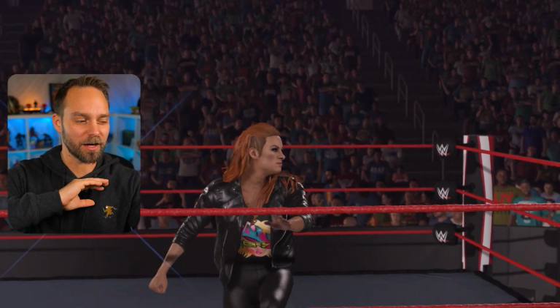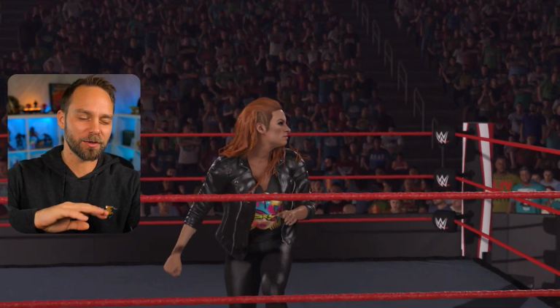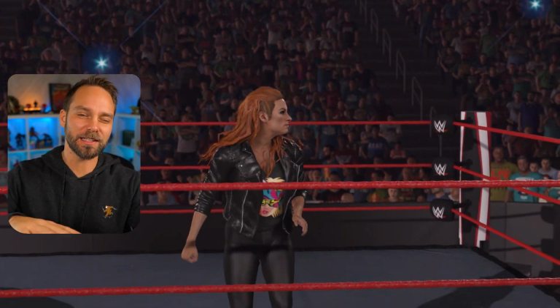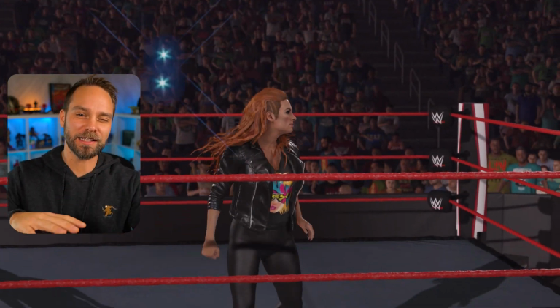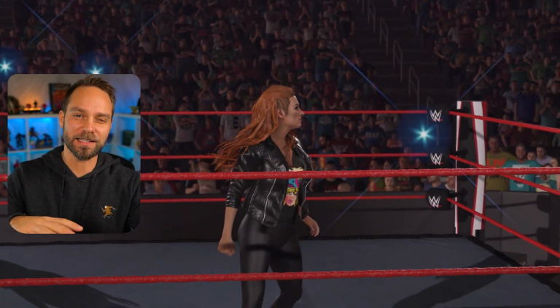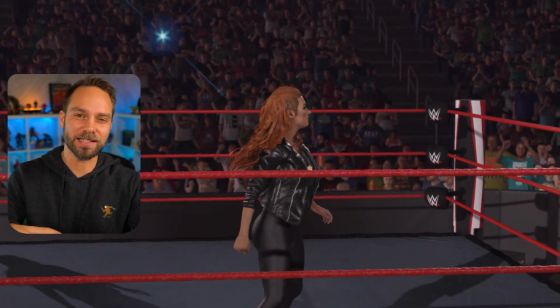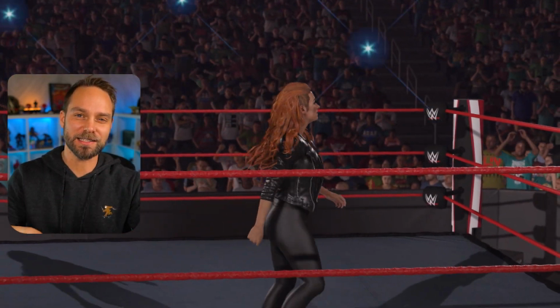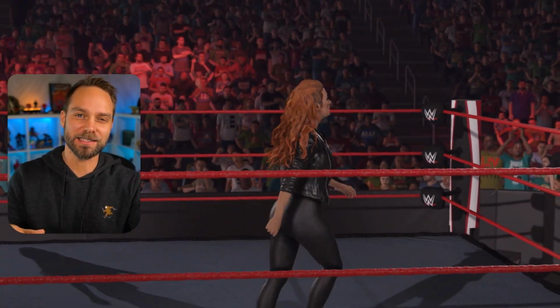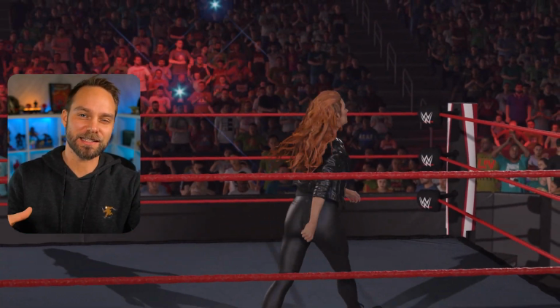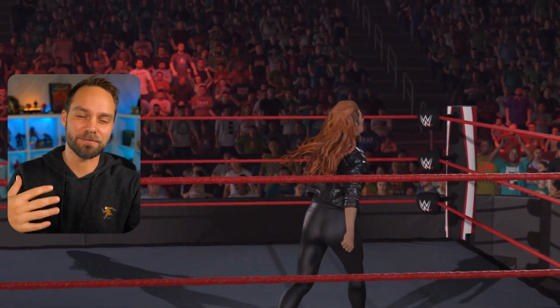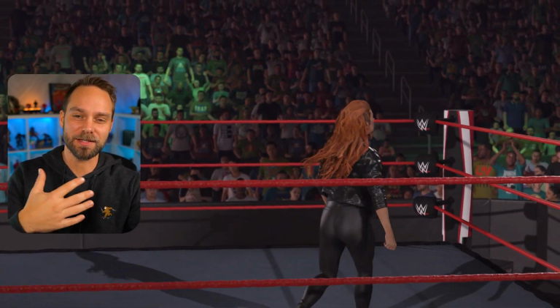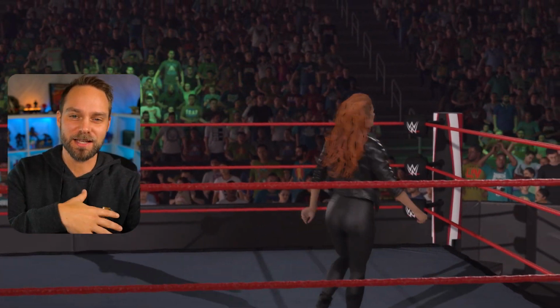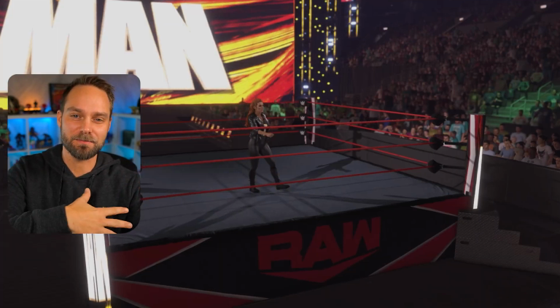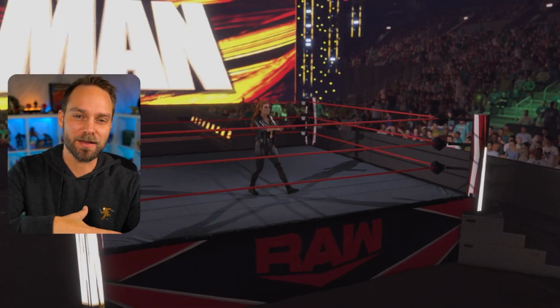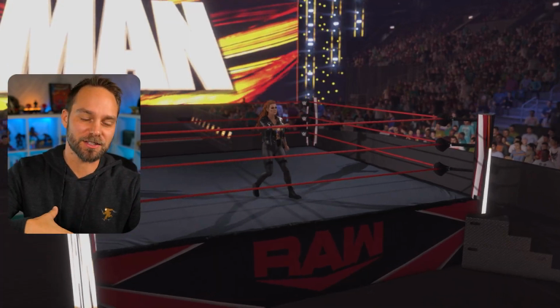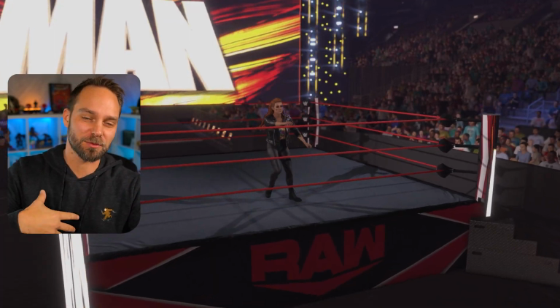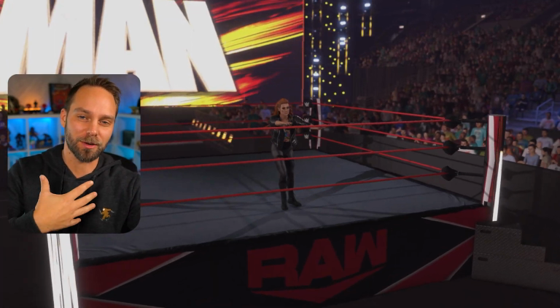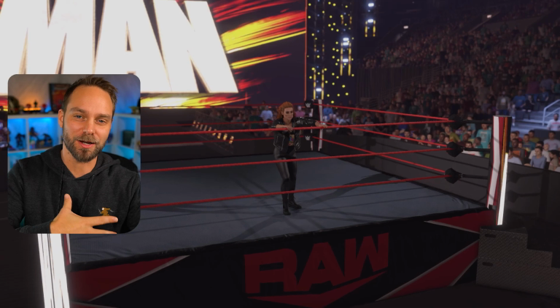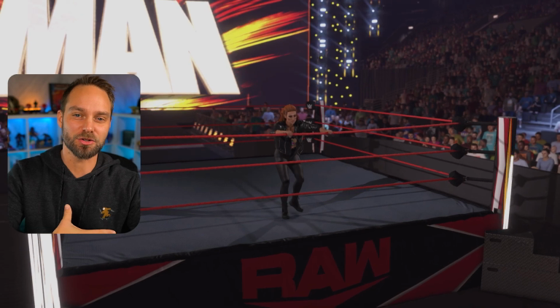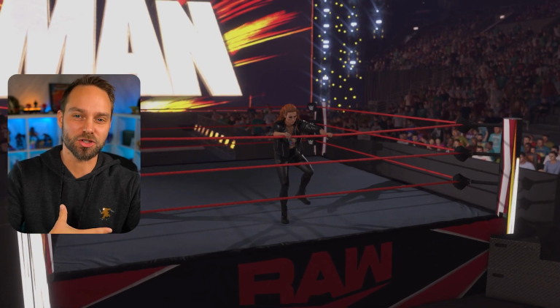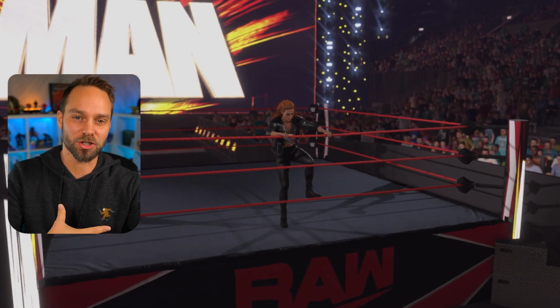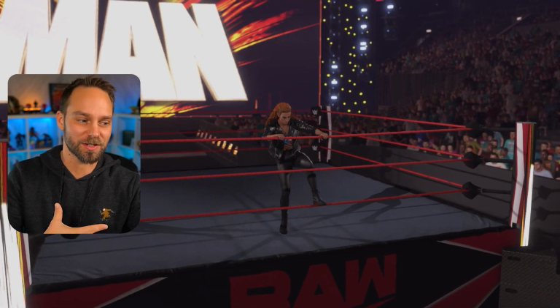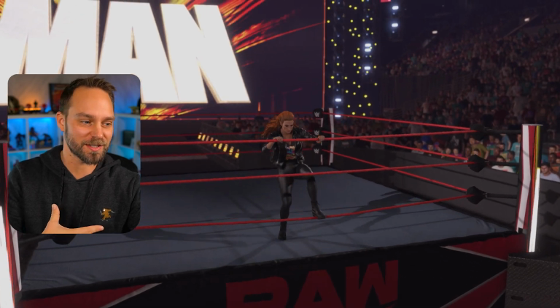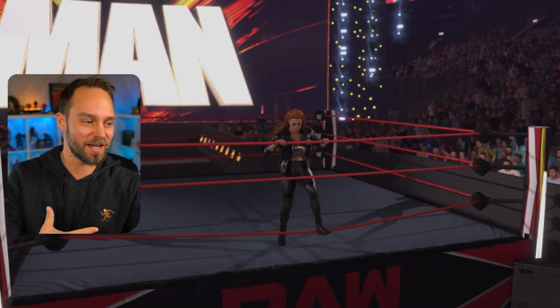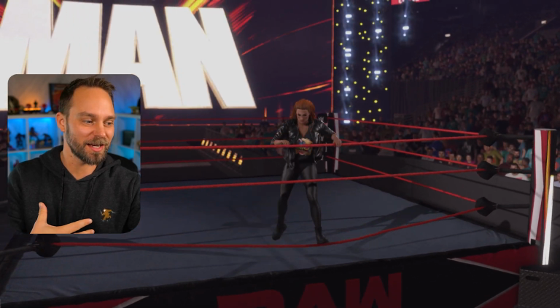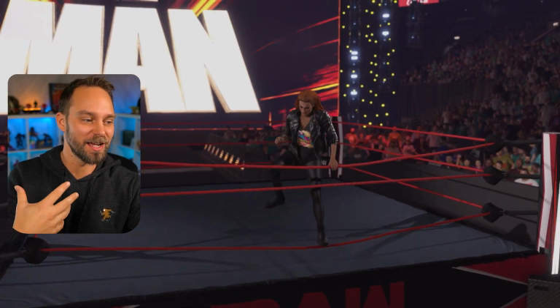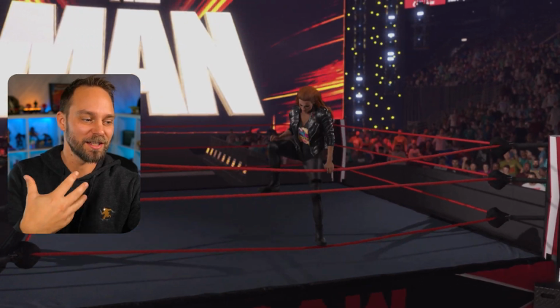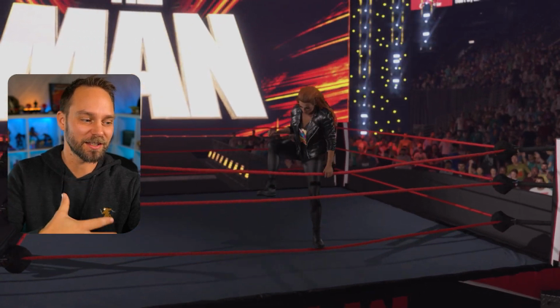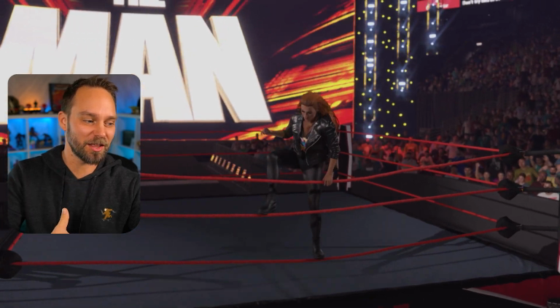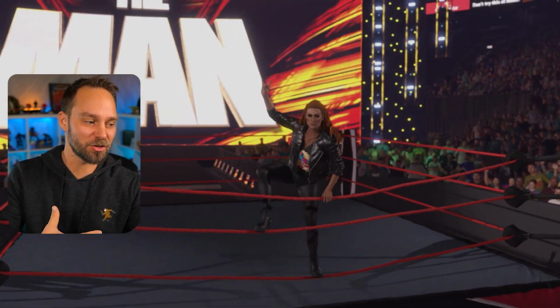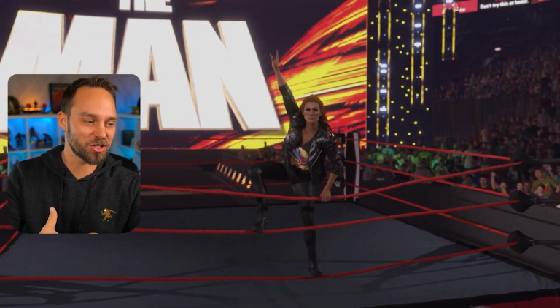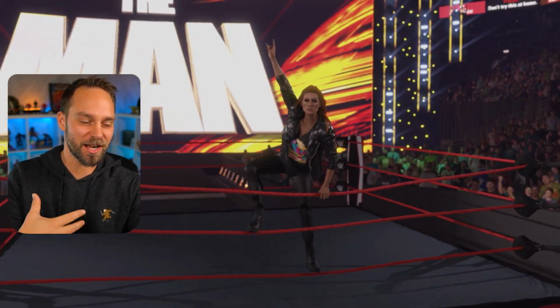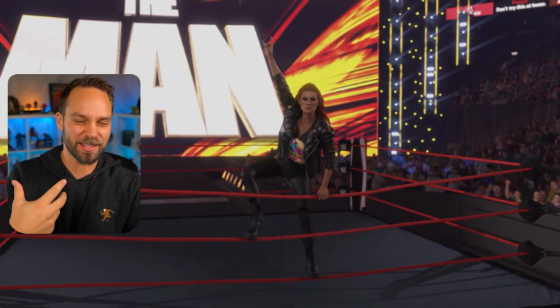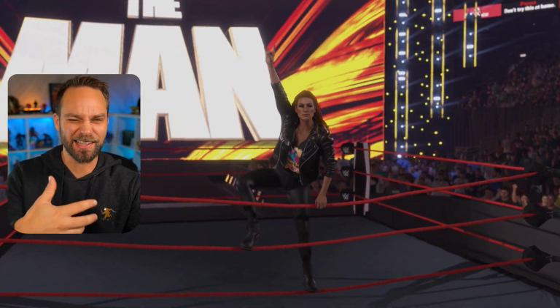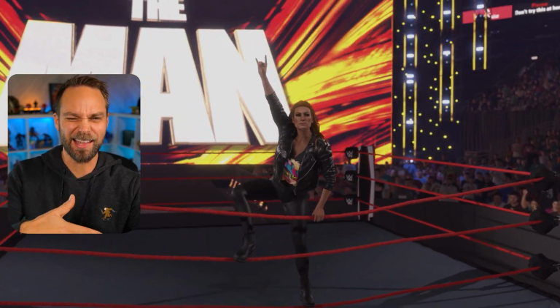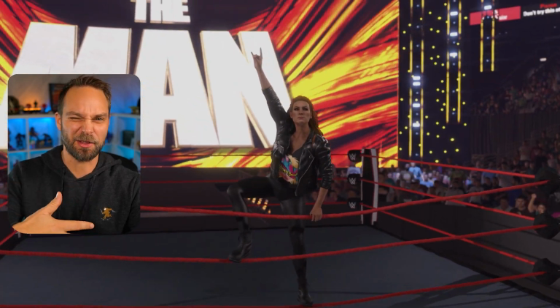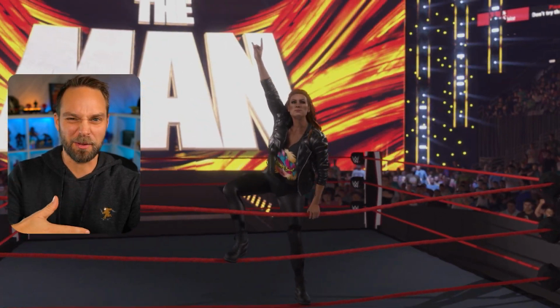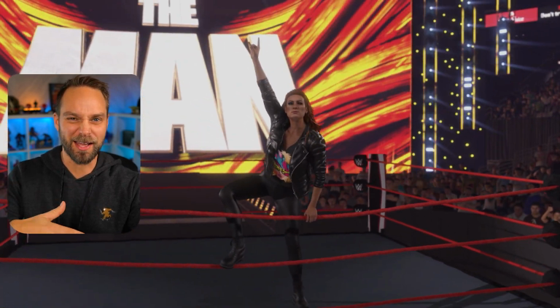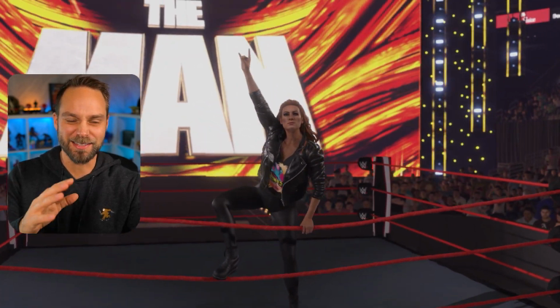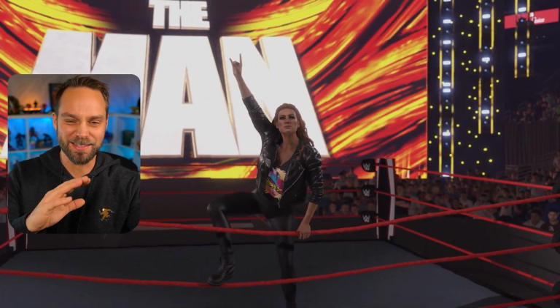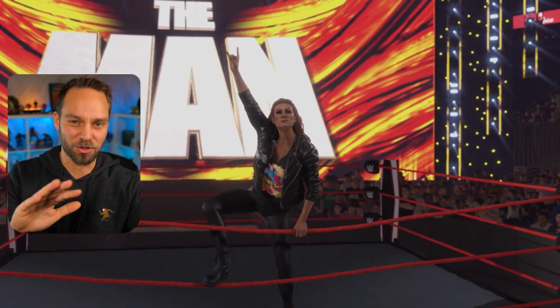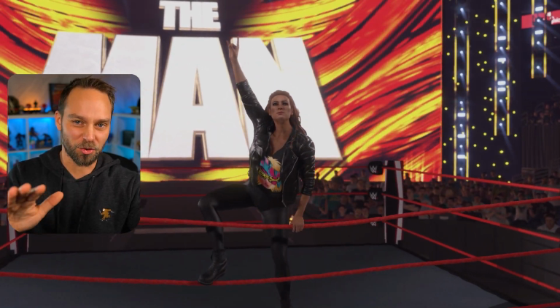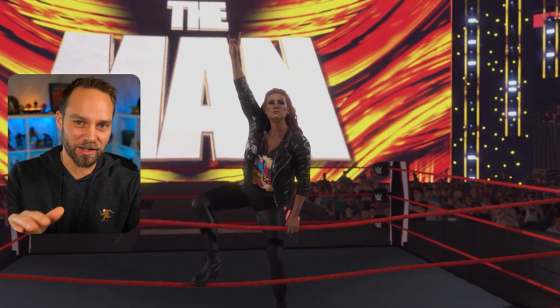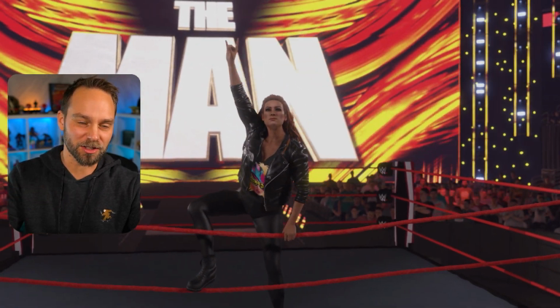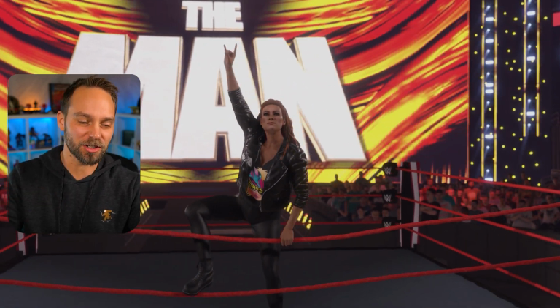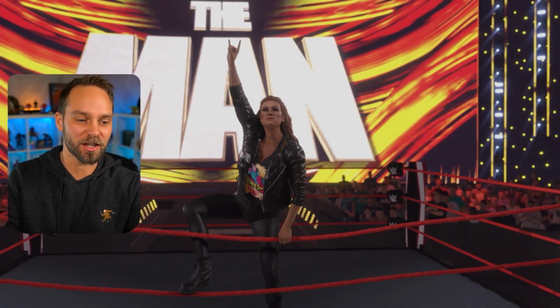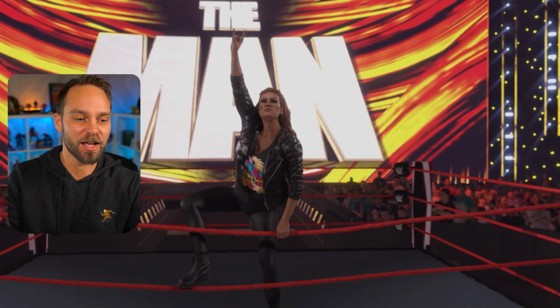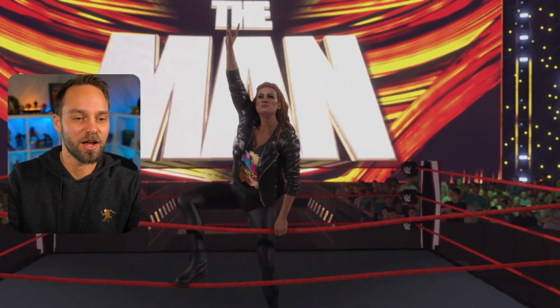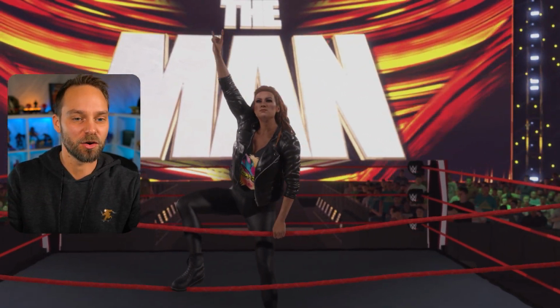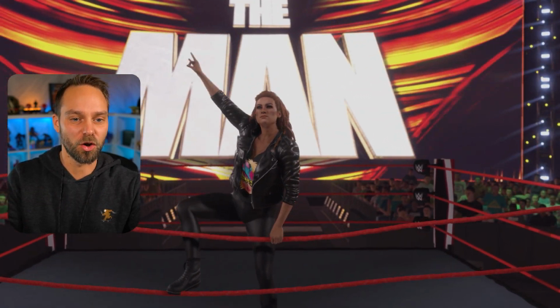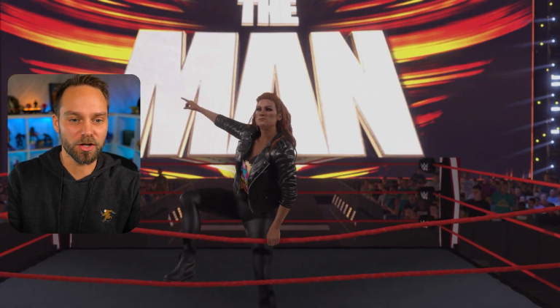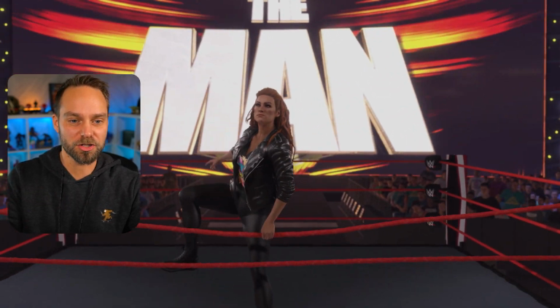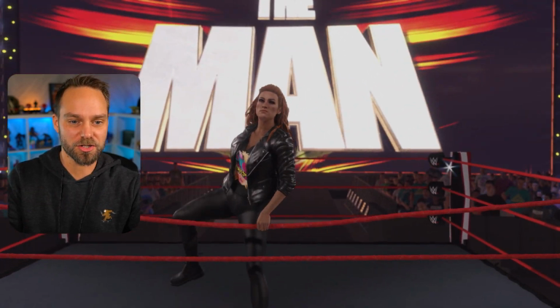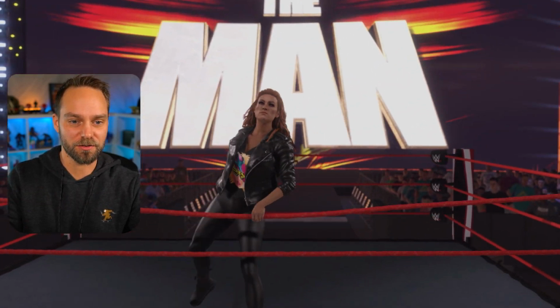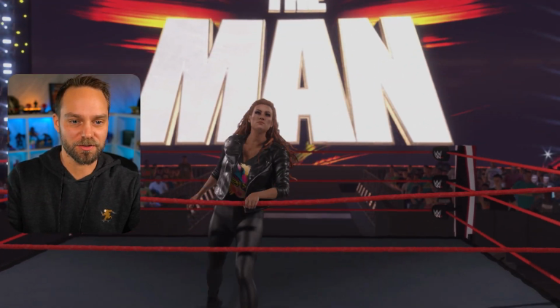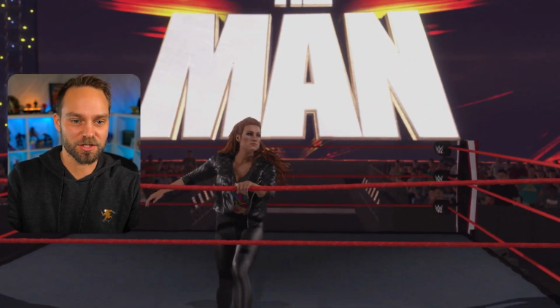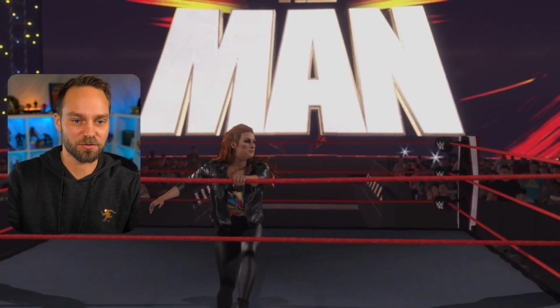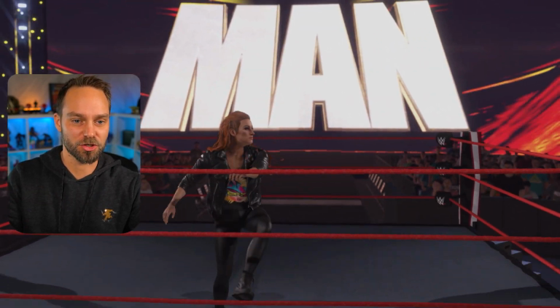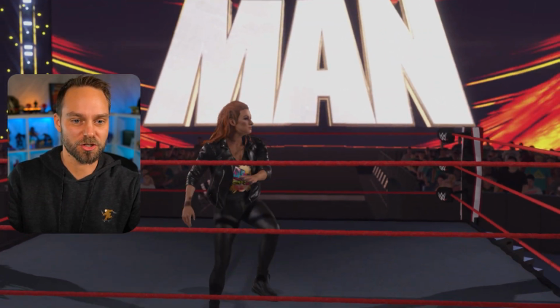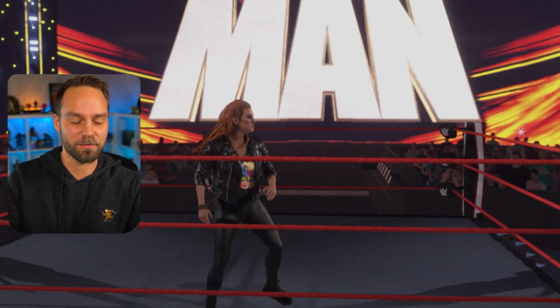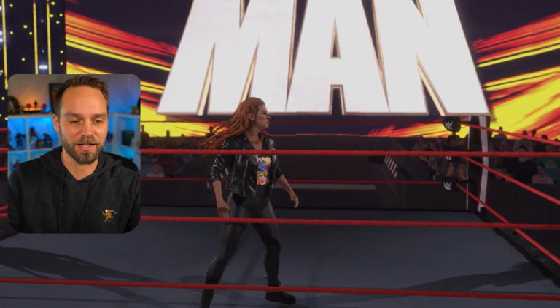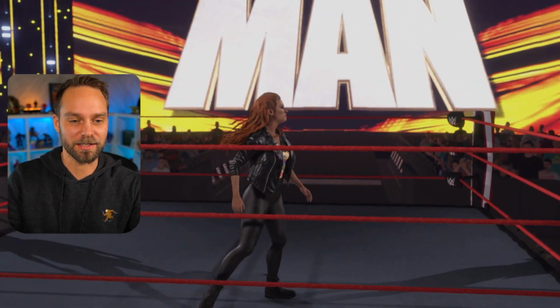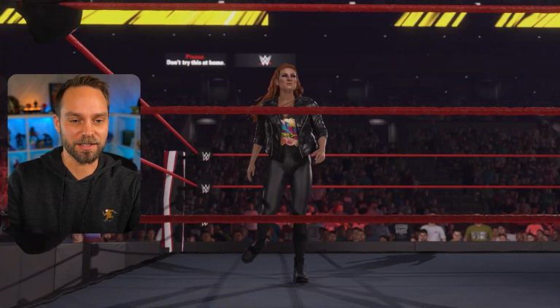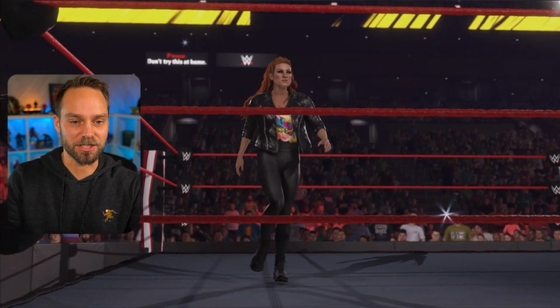Make sure you go and set it as an alt attire for Becky. I really like this — it's got the Big Time Becks brand new shirt design, the leather jacket, the leather pants. It's a great look. Go get yourself this version of Becky Lynch.